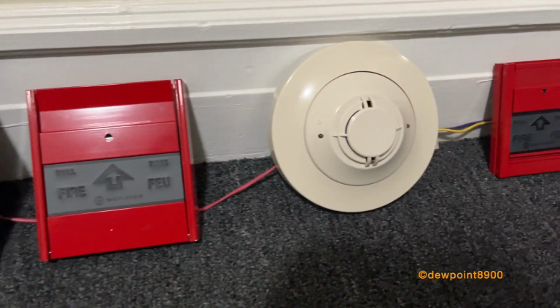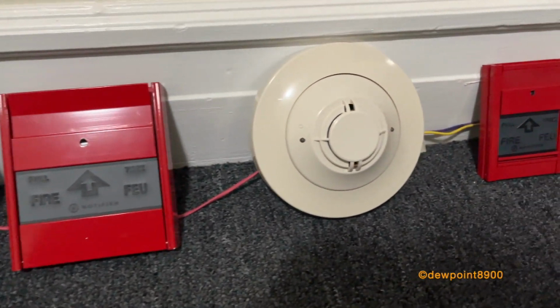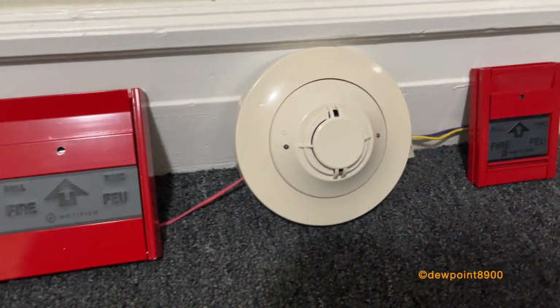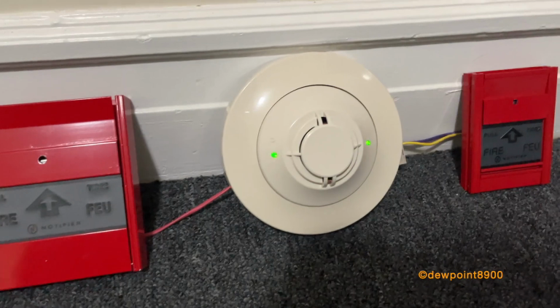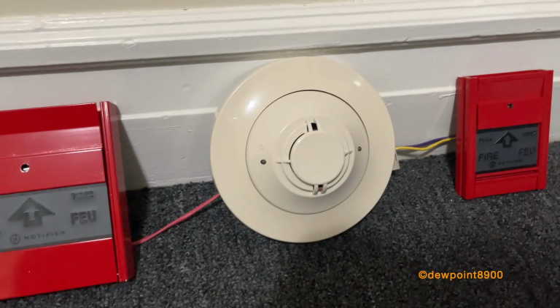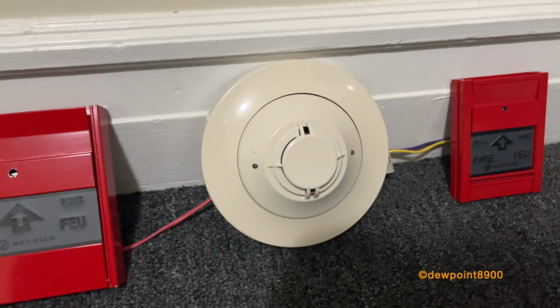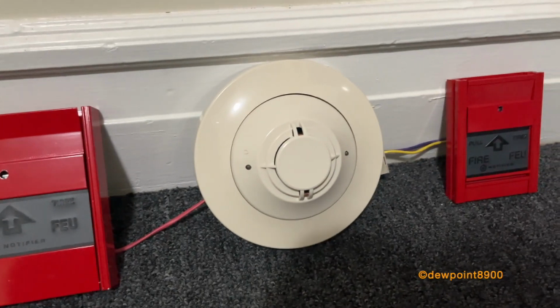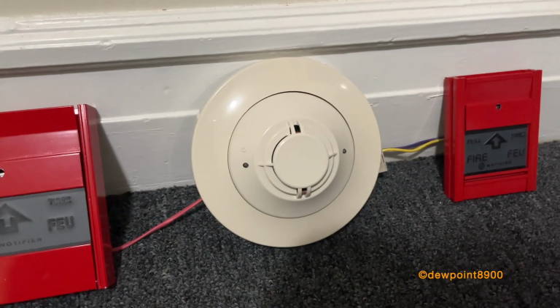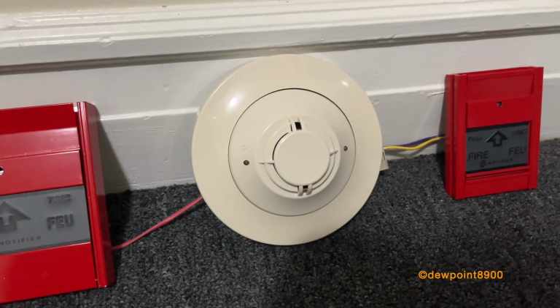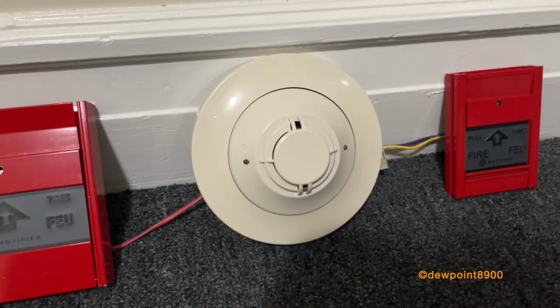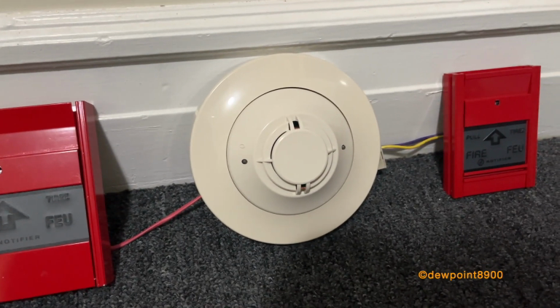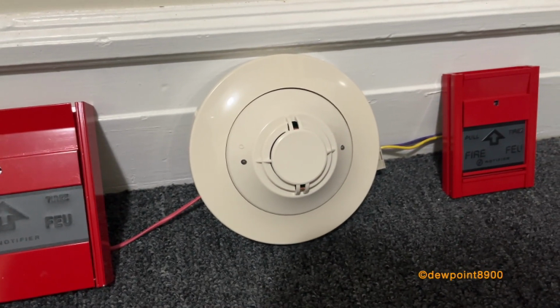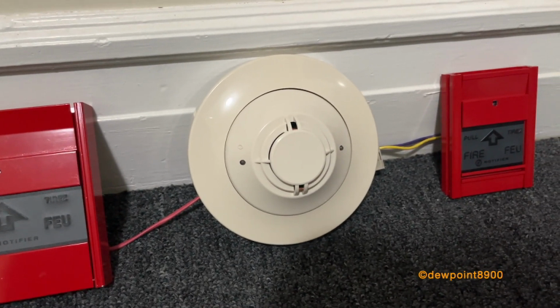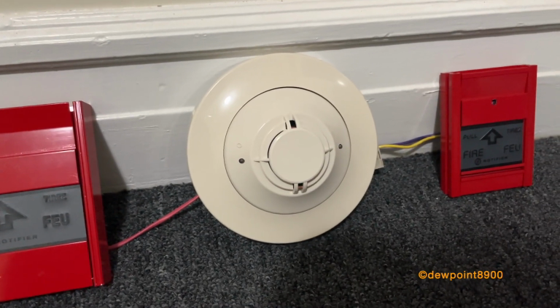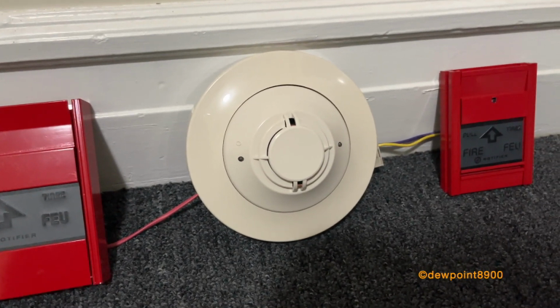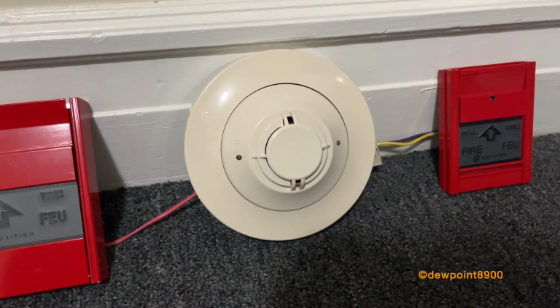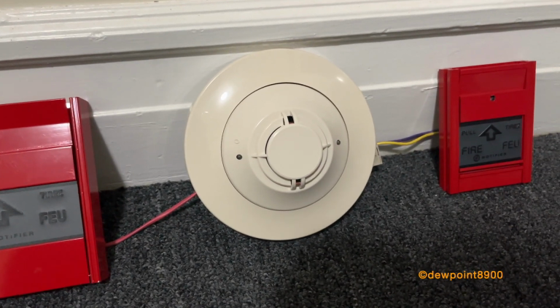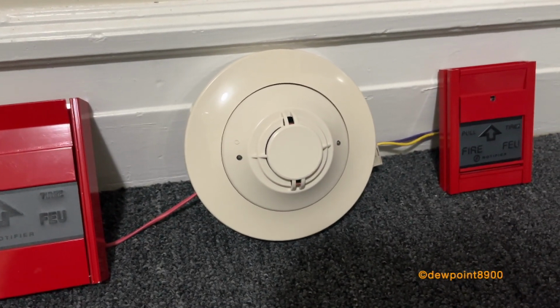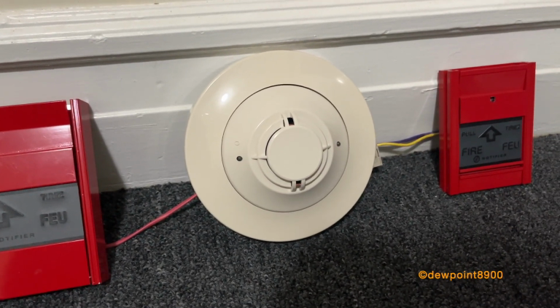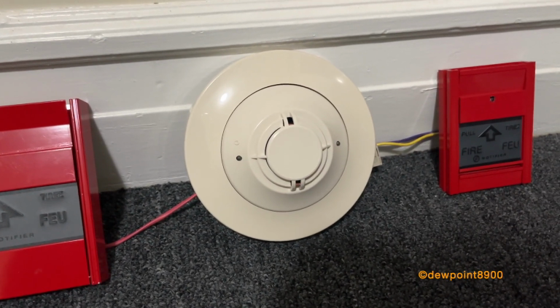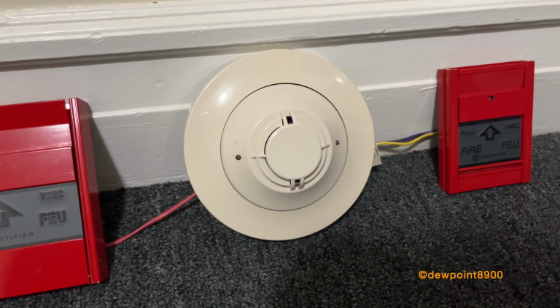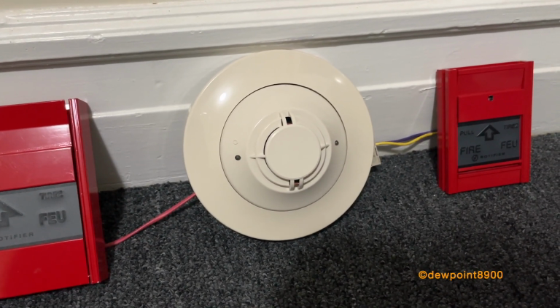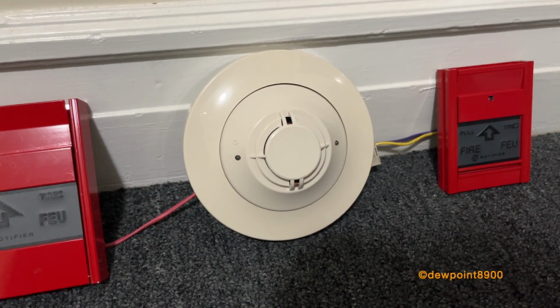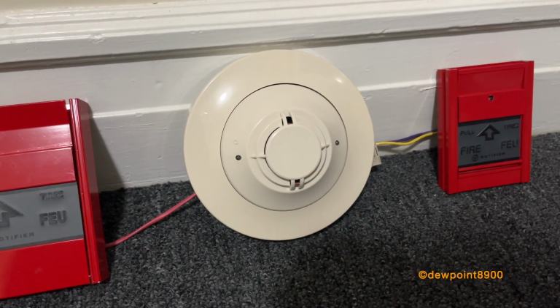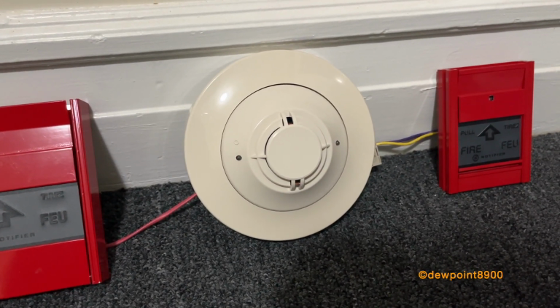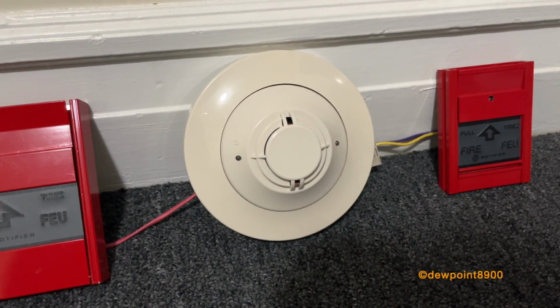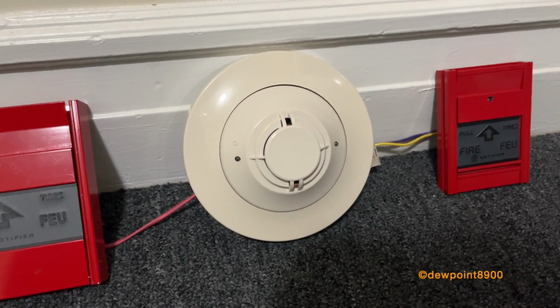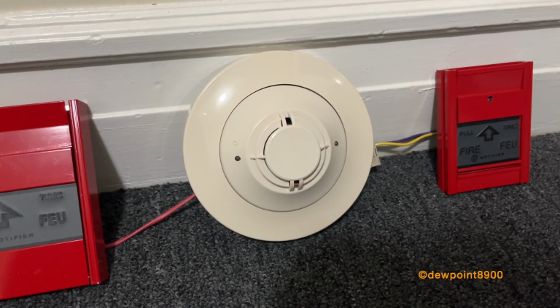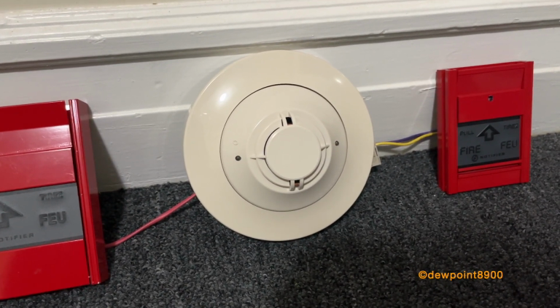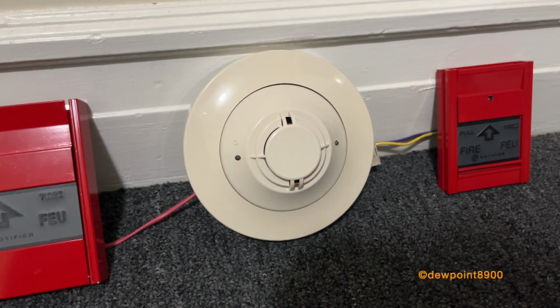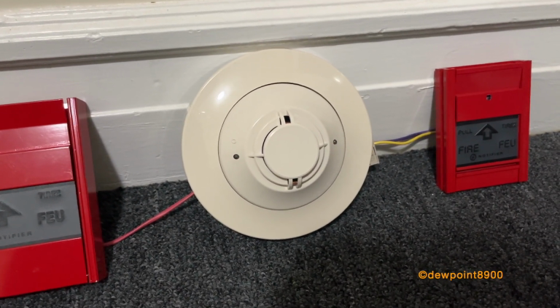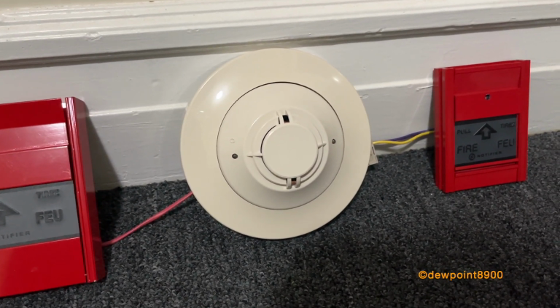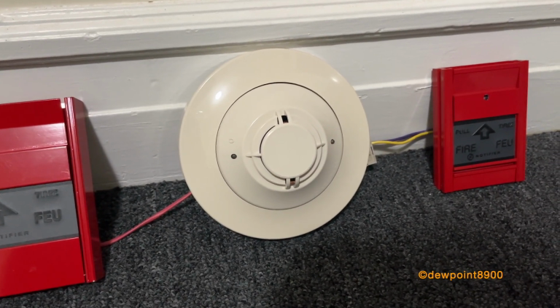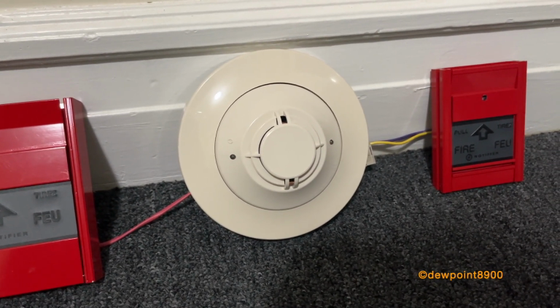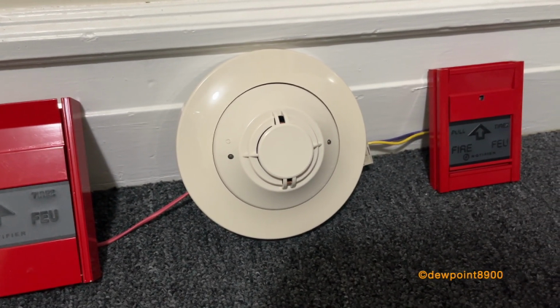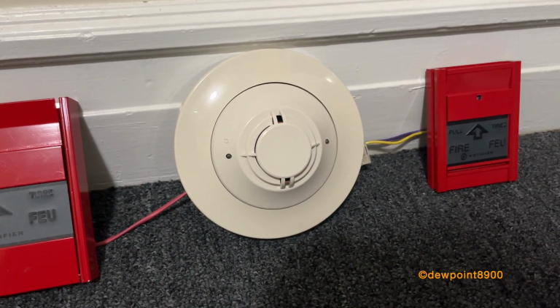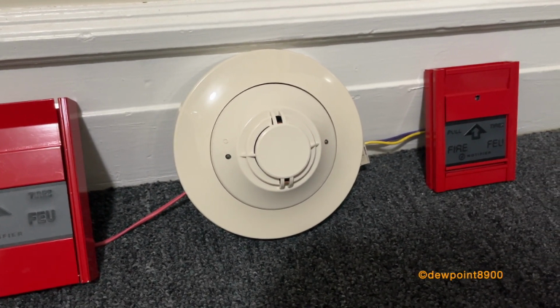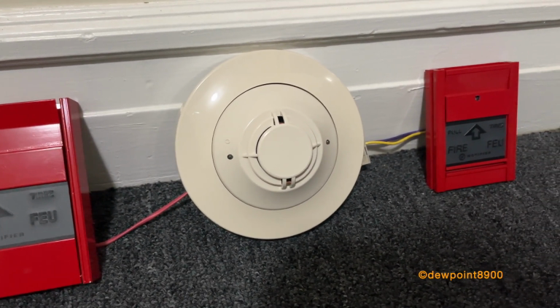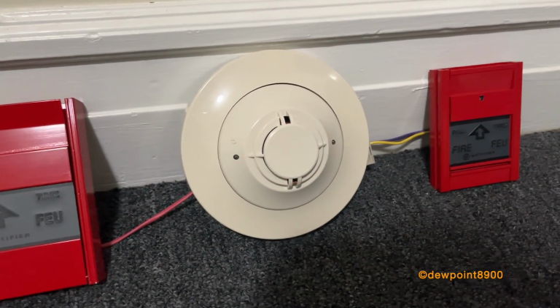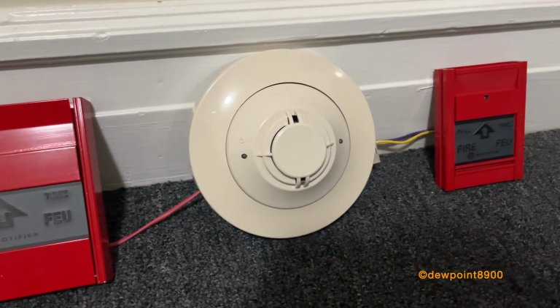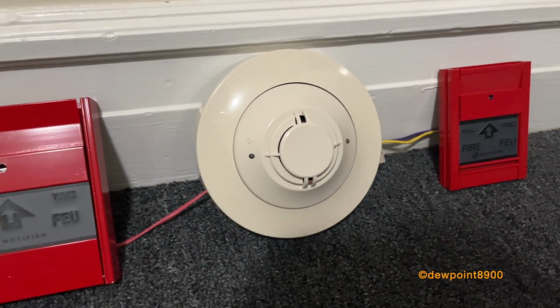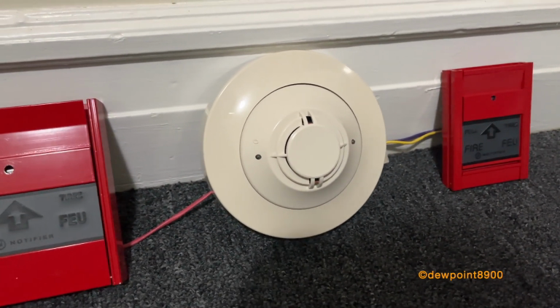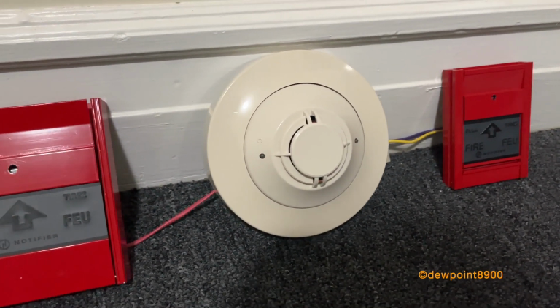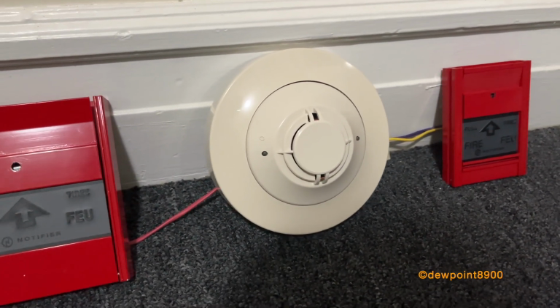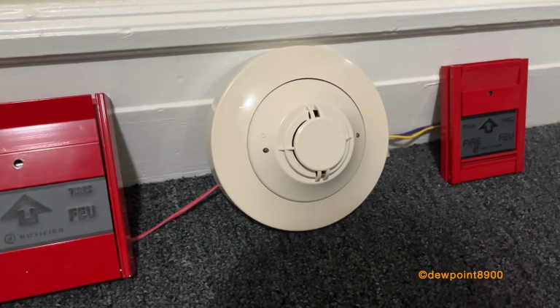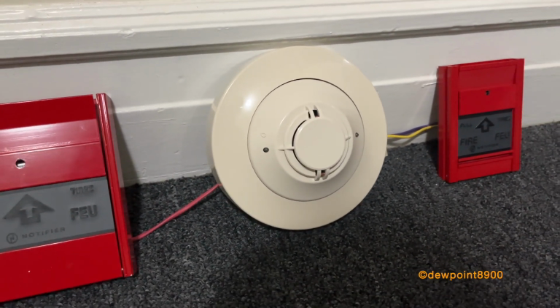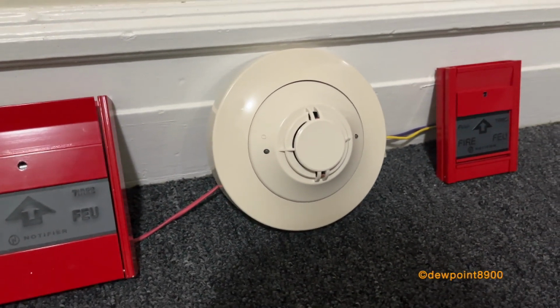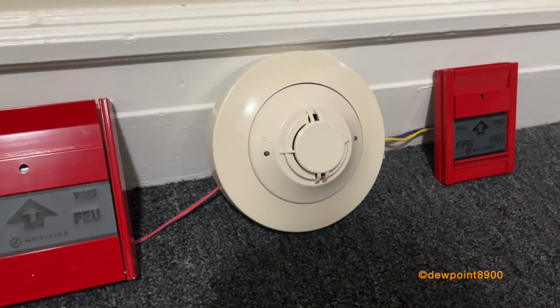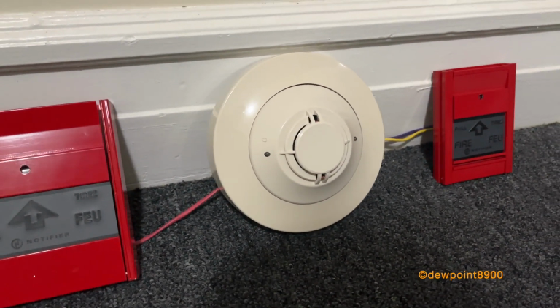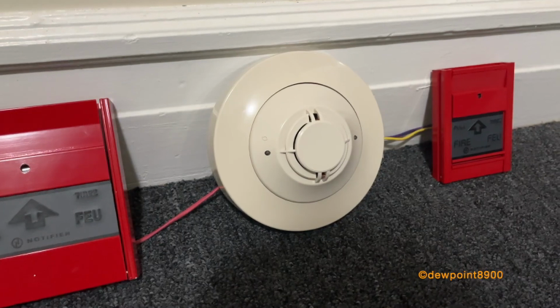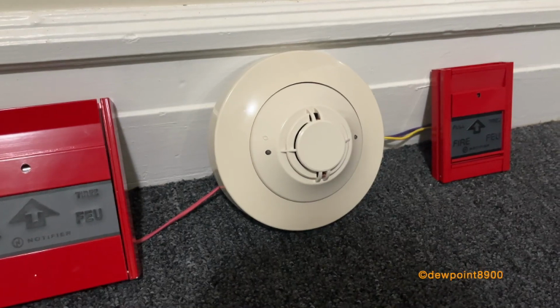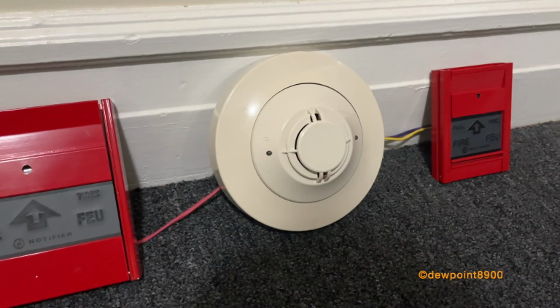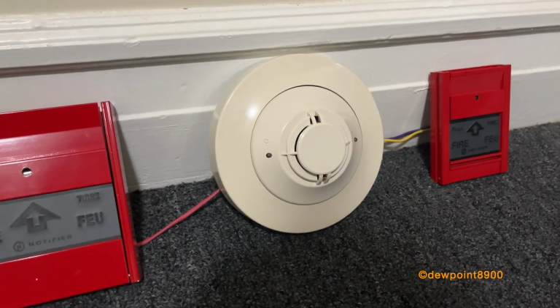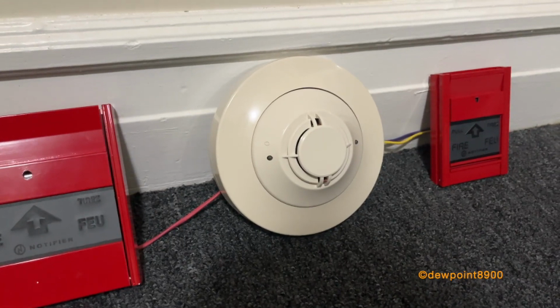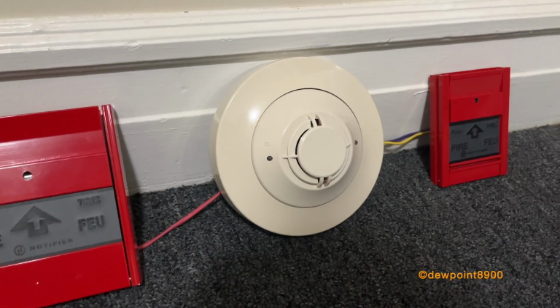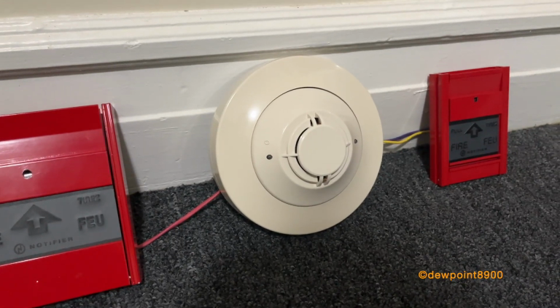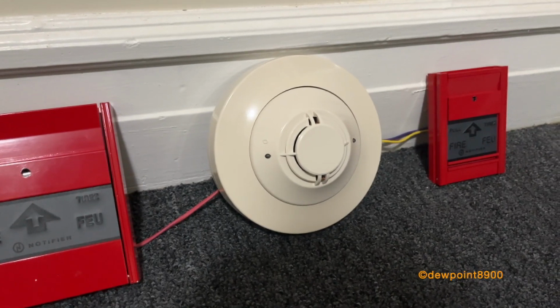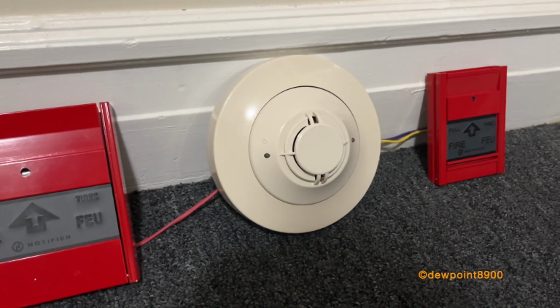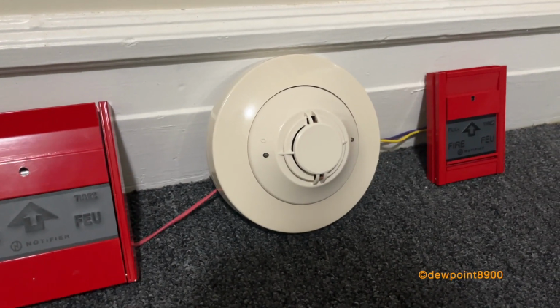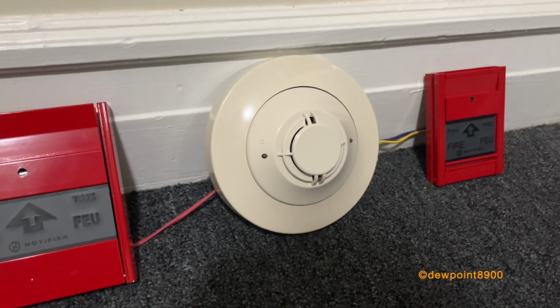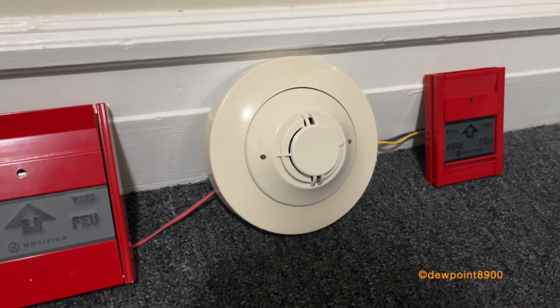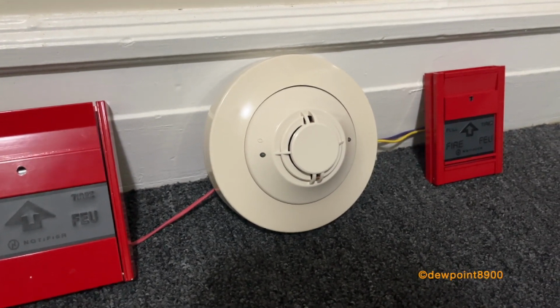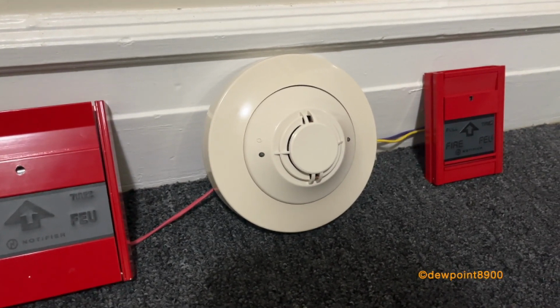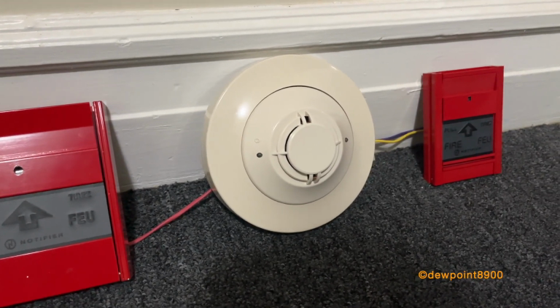Over here is a FAPT-A51, which is the criteria smoke detector, and it's on a B224BIA isolator base.